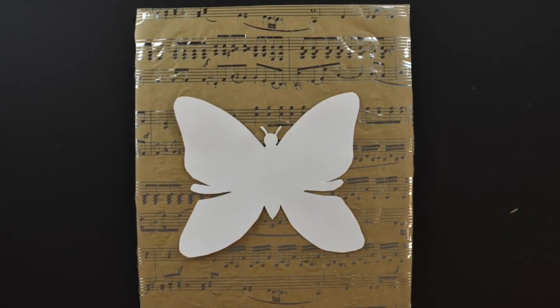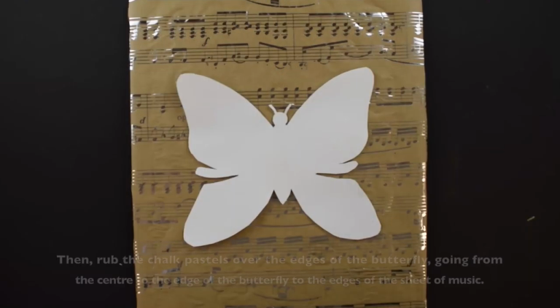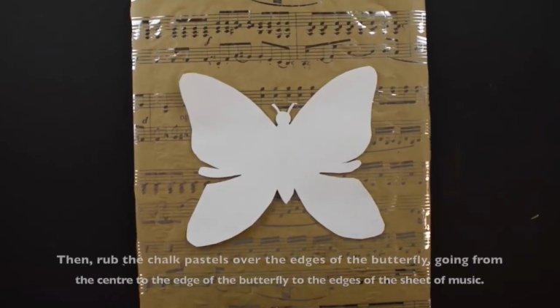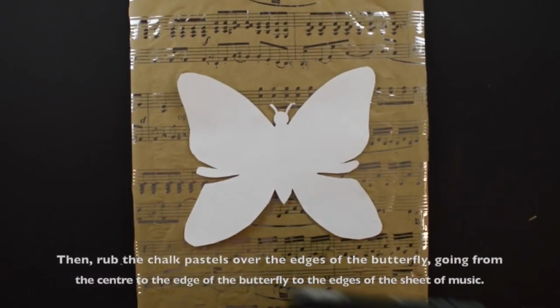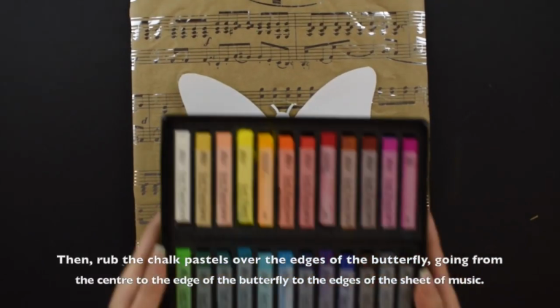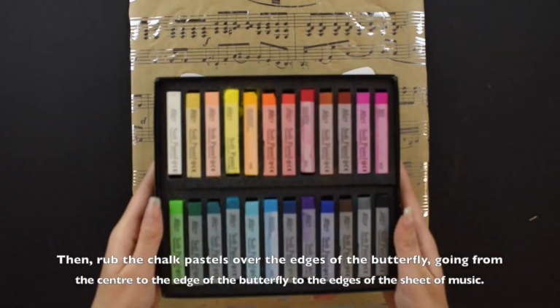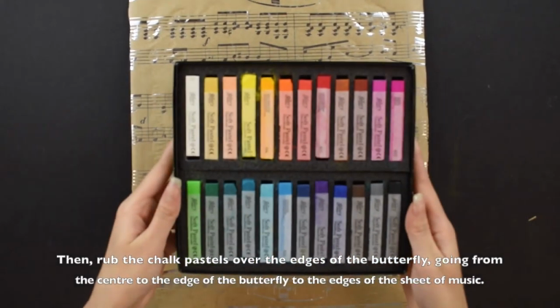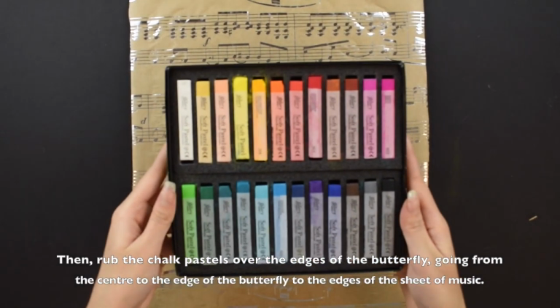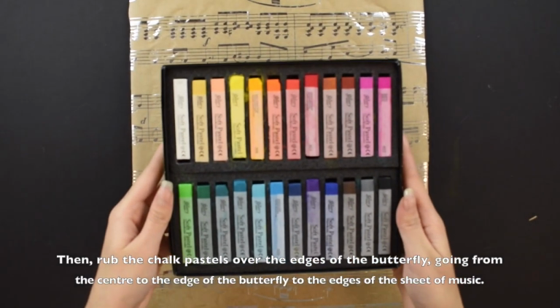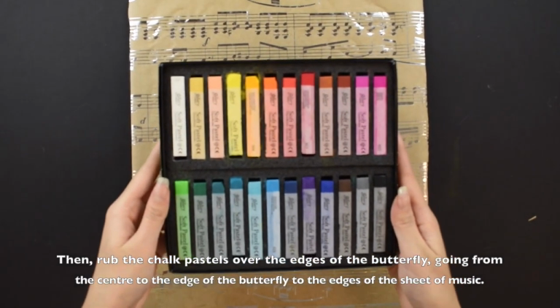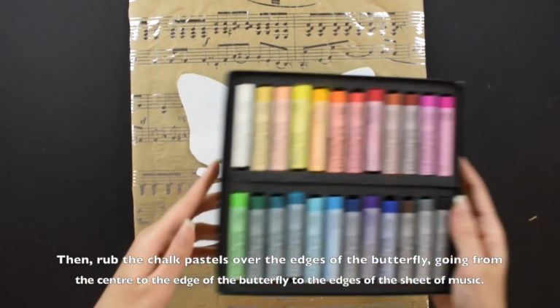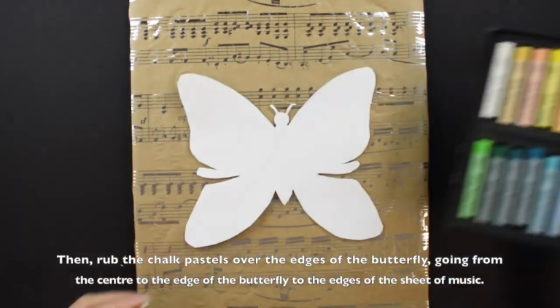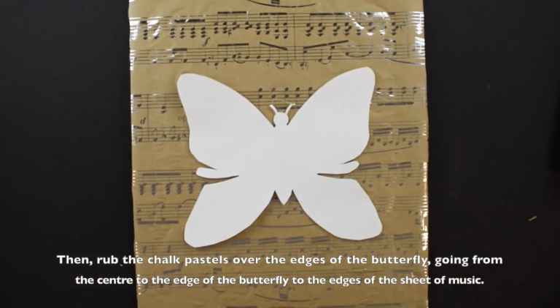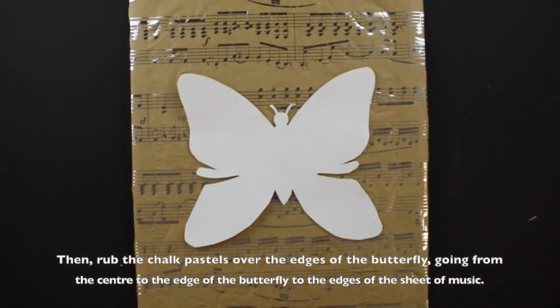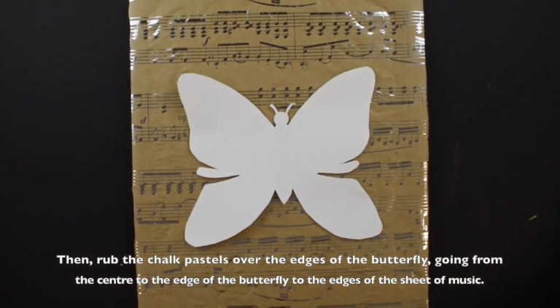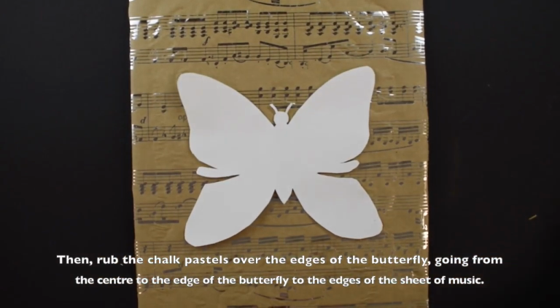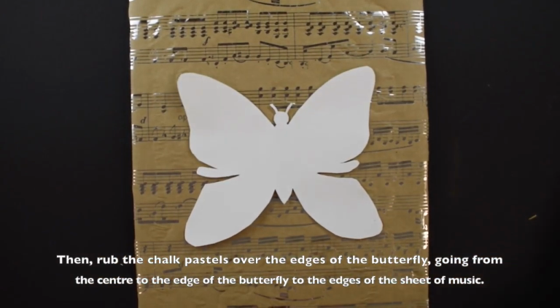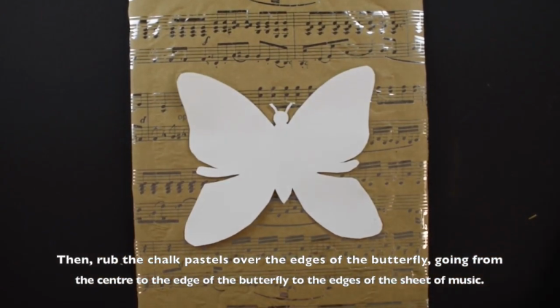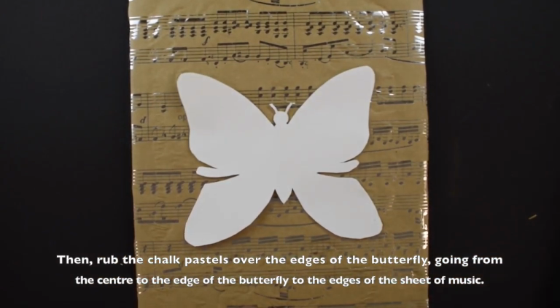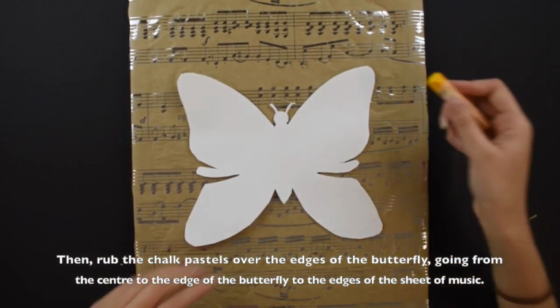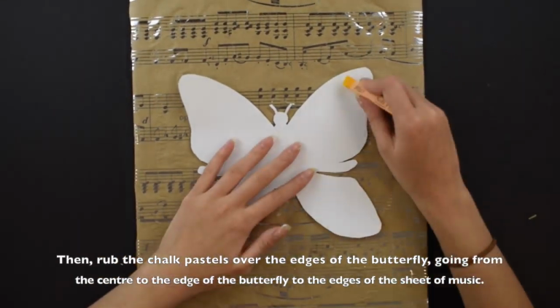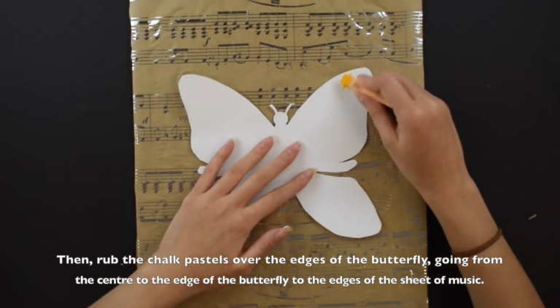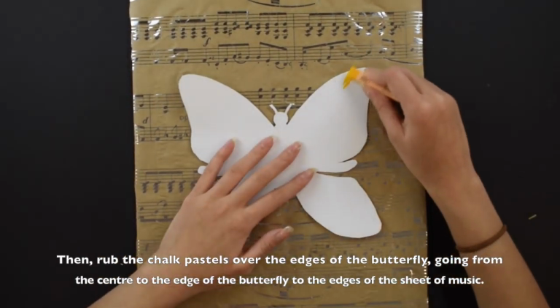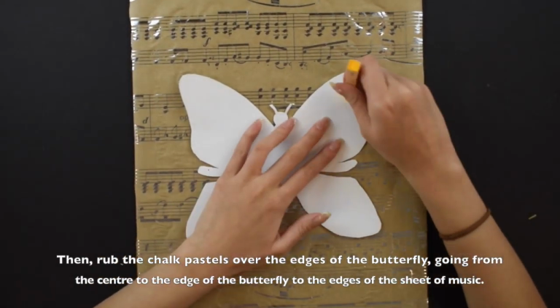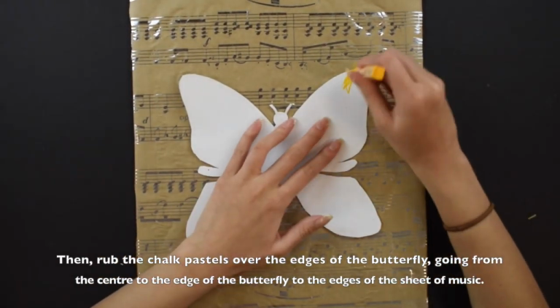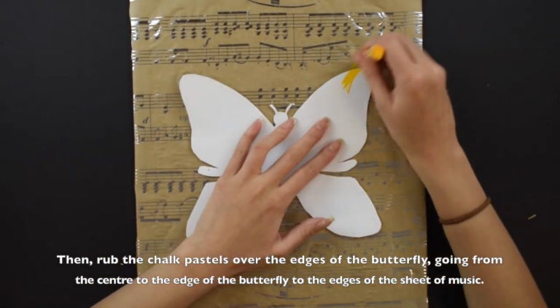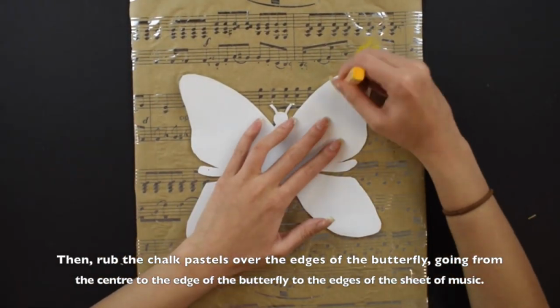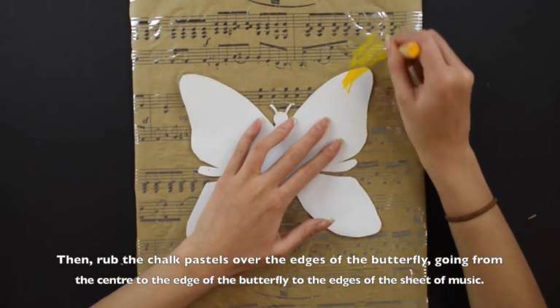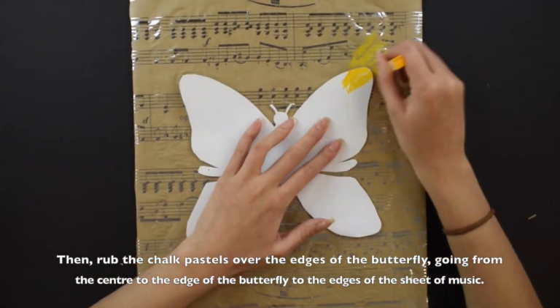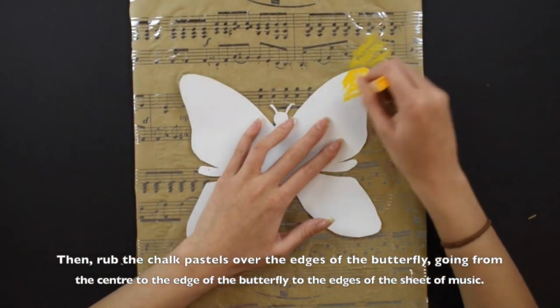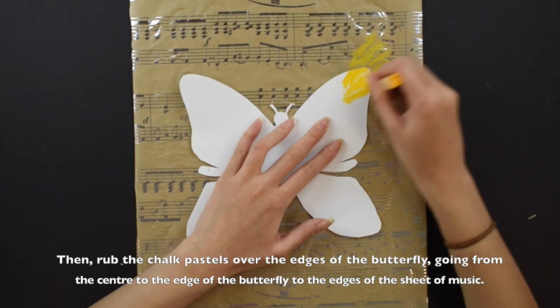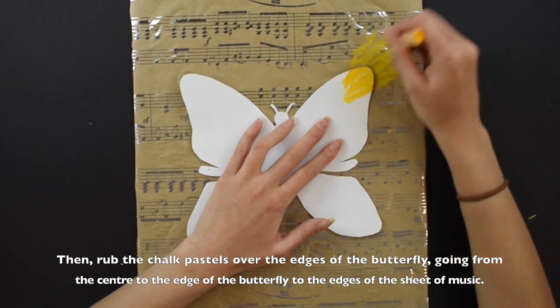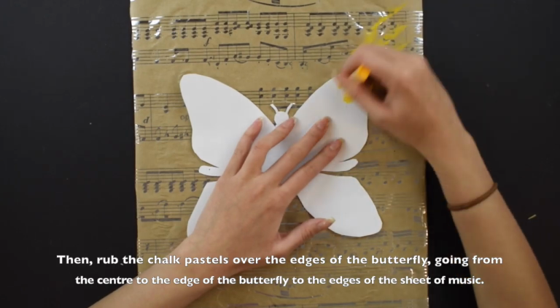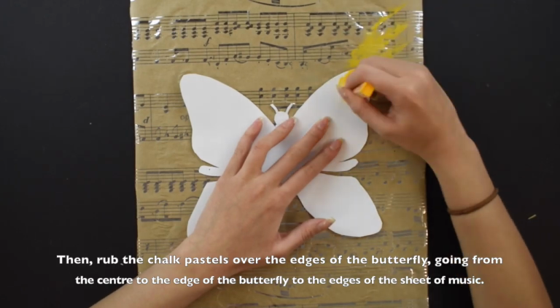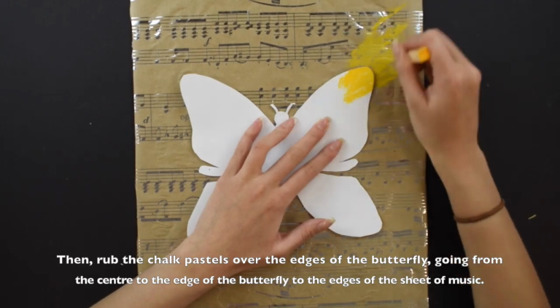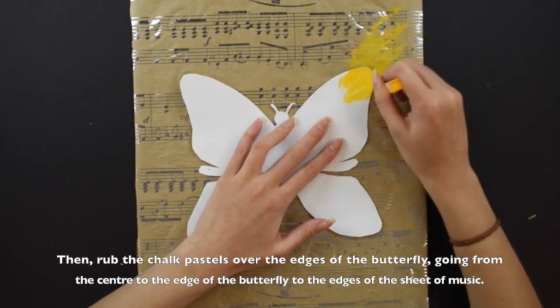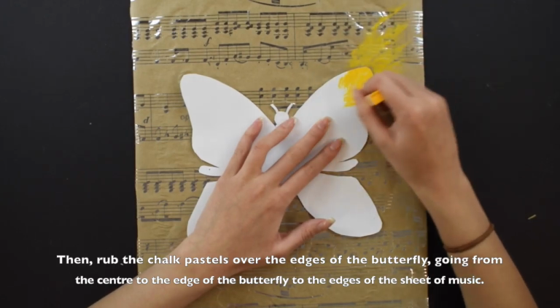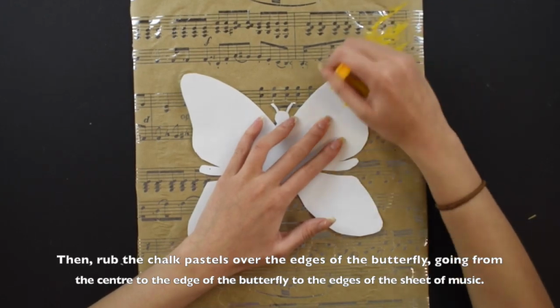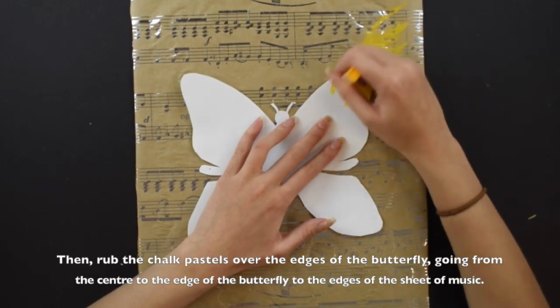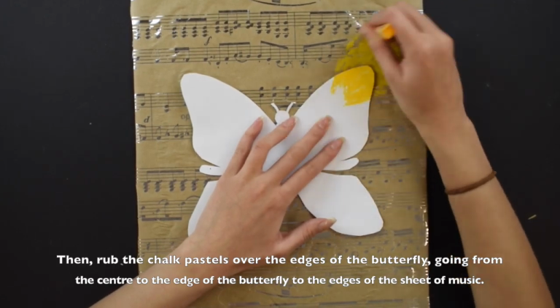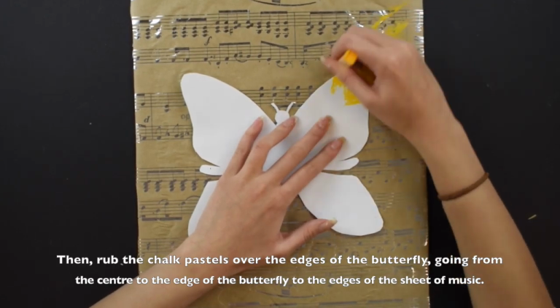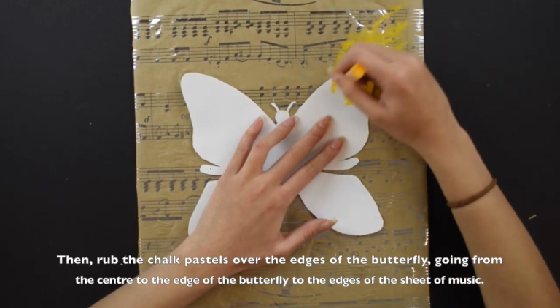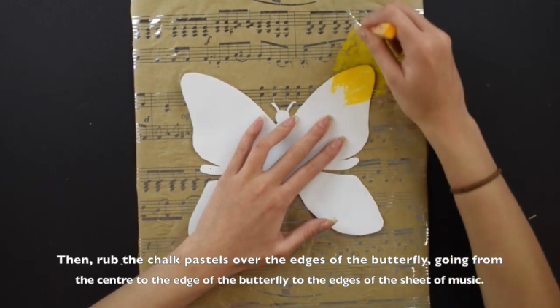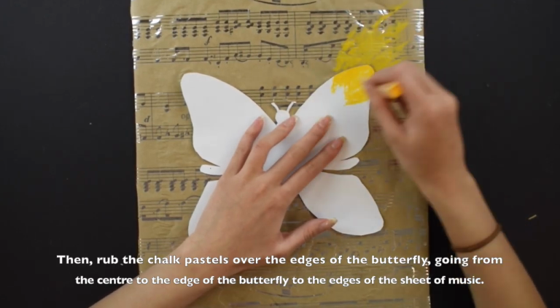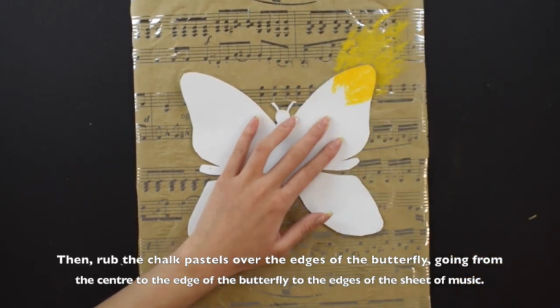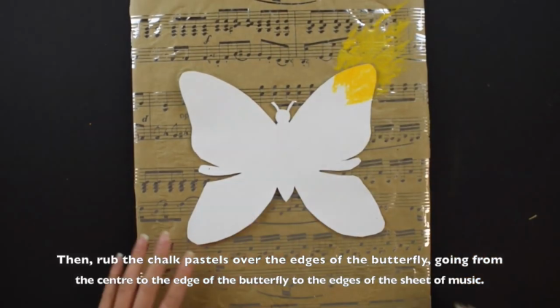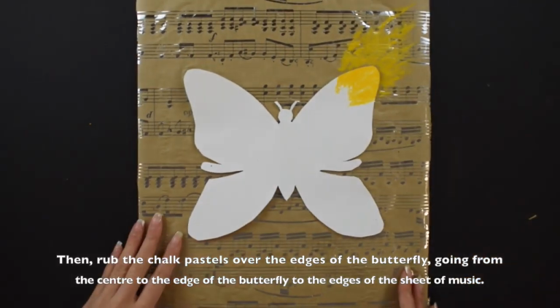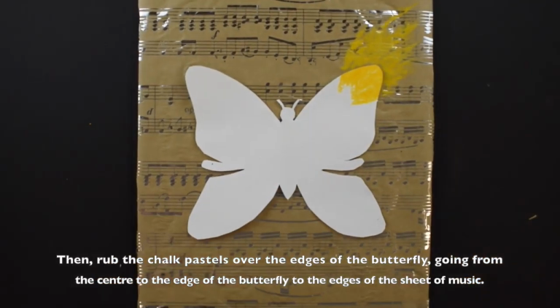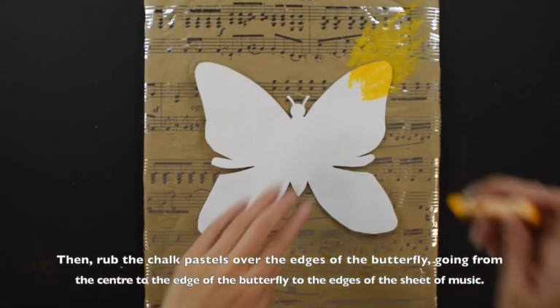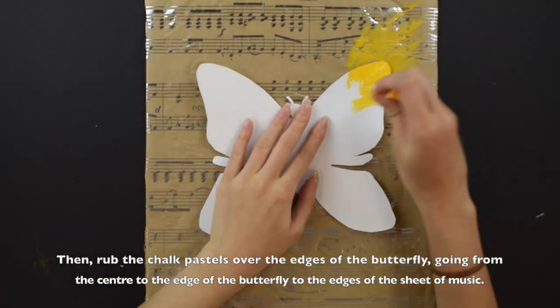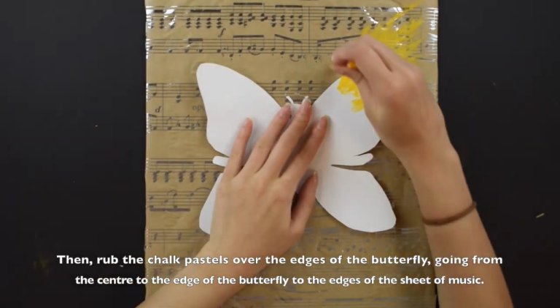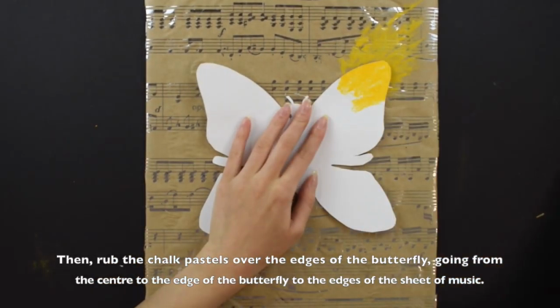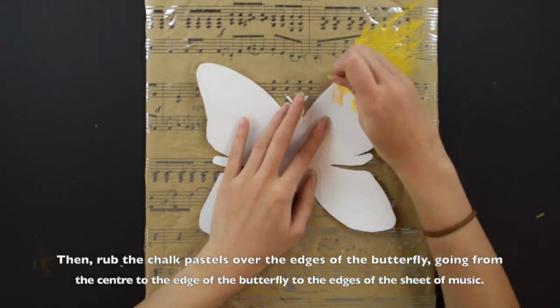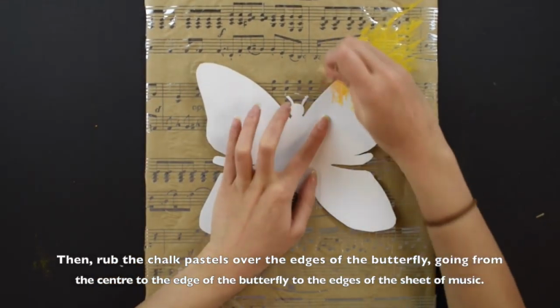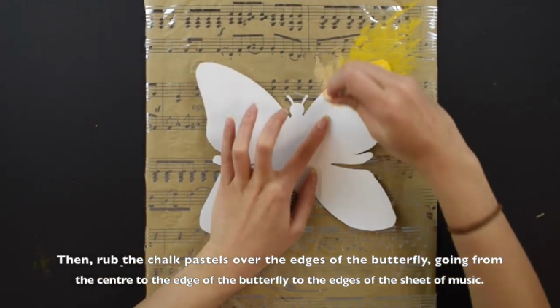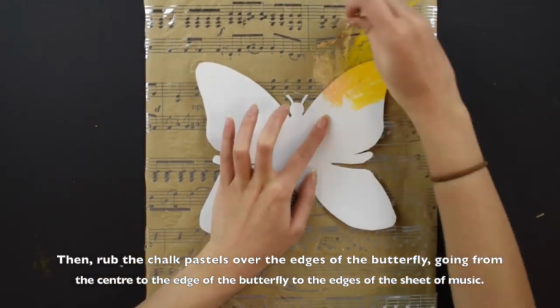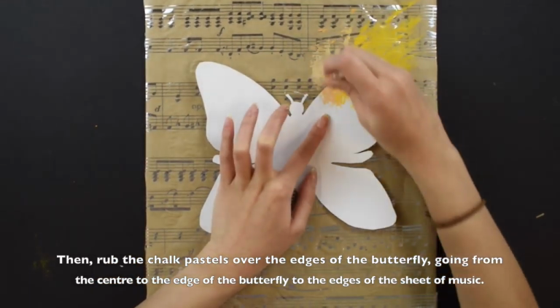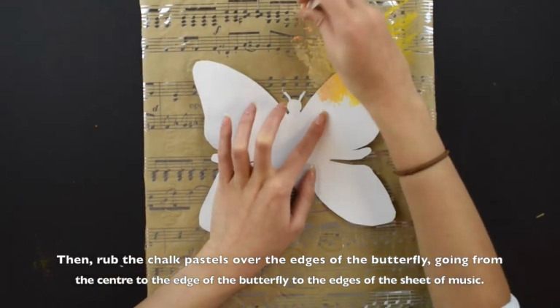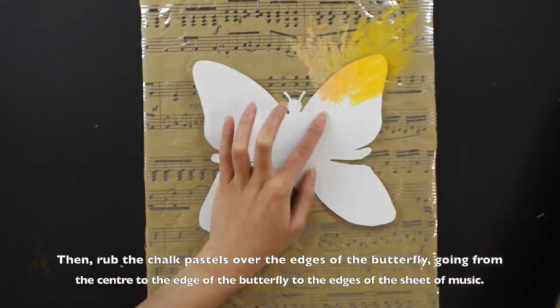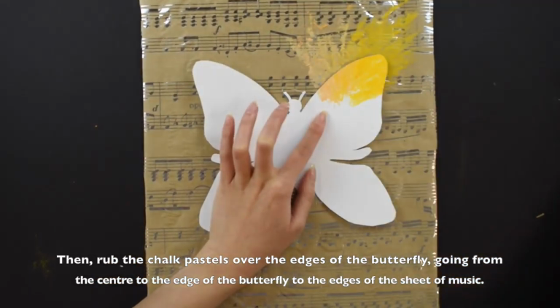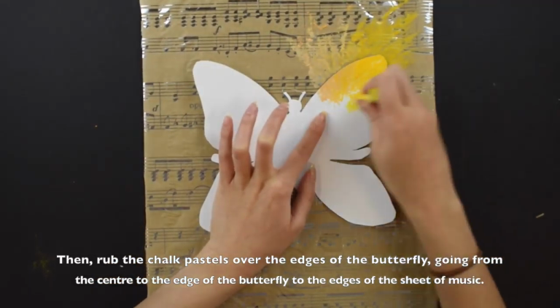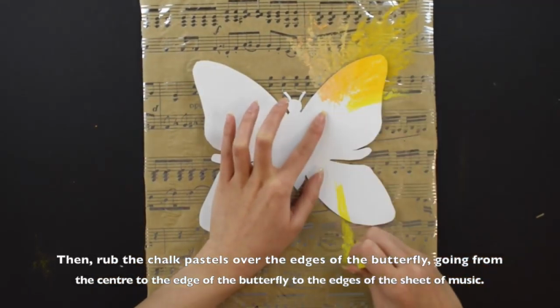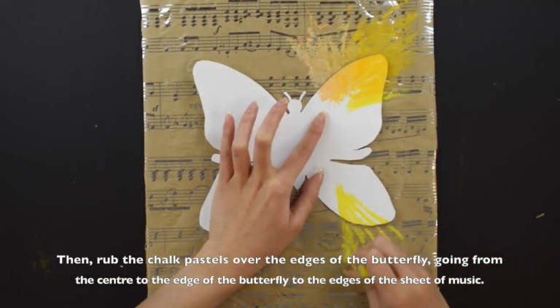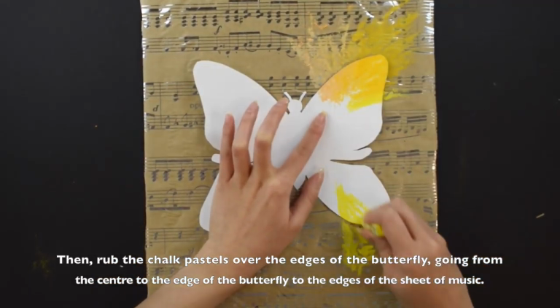Then, use your pastels to color the edges of the butterfly, going from the center edge of the butterfly to the edges of the sheet of music.